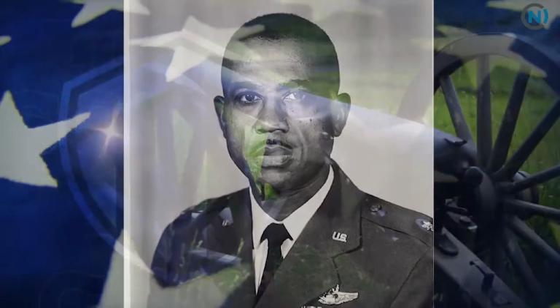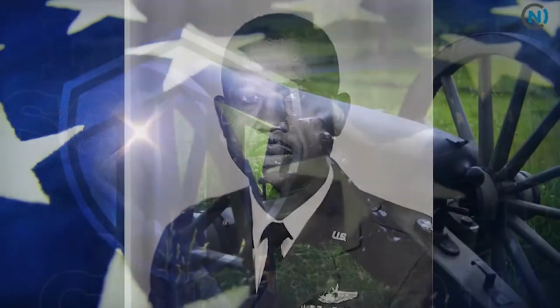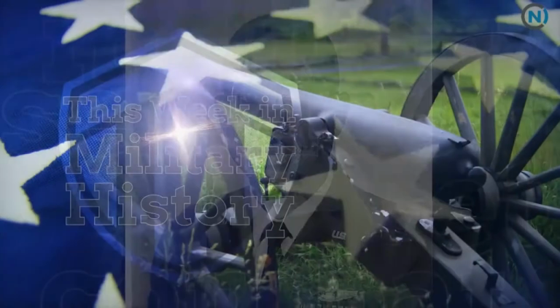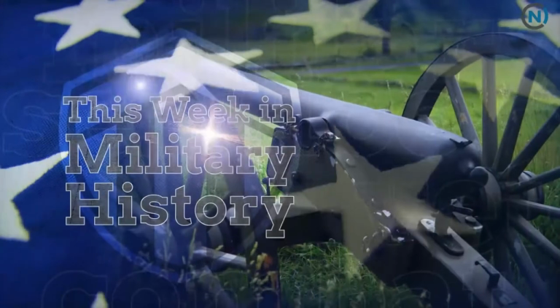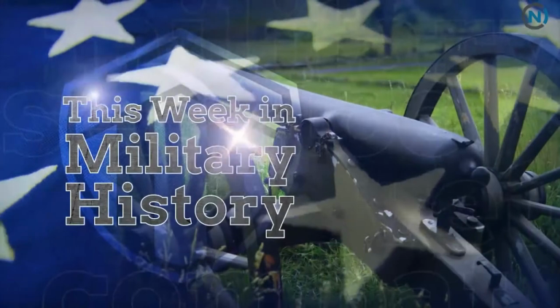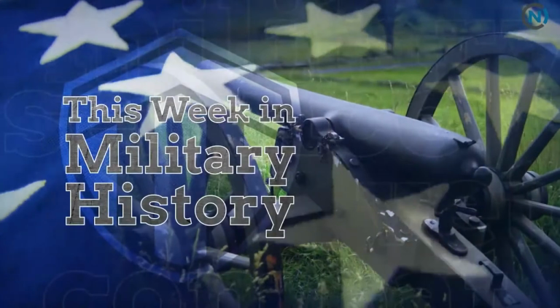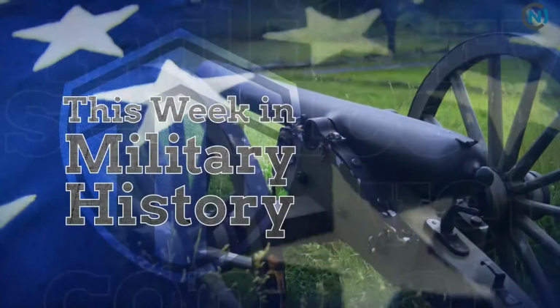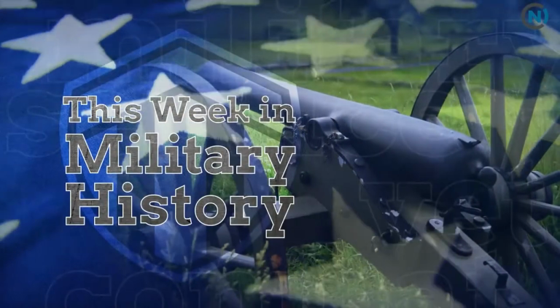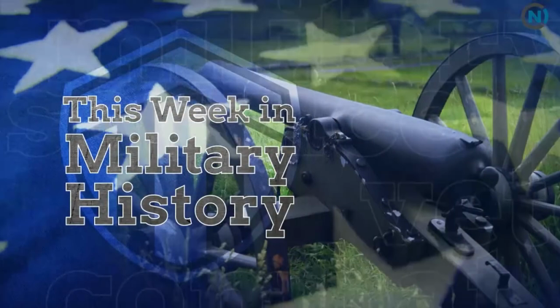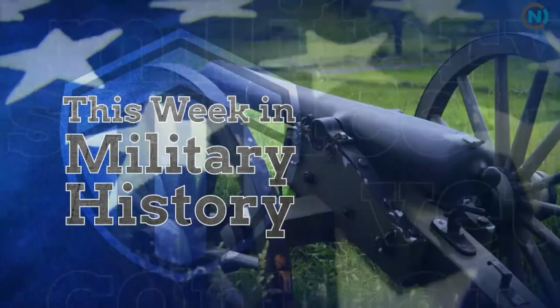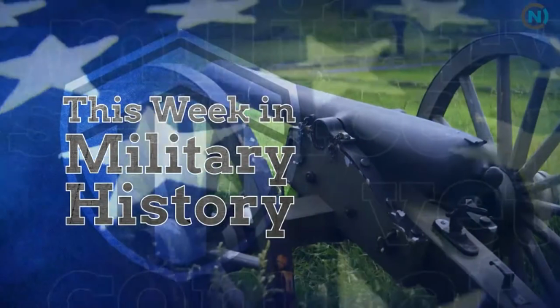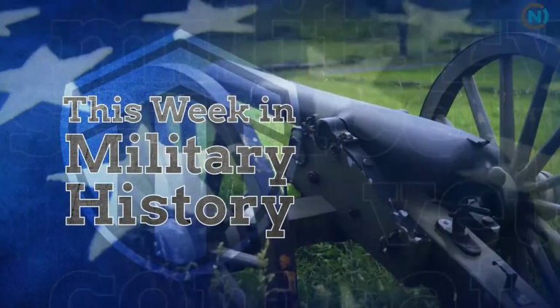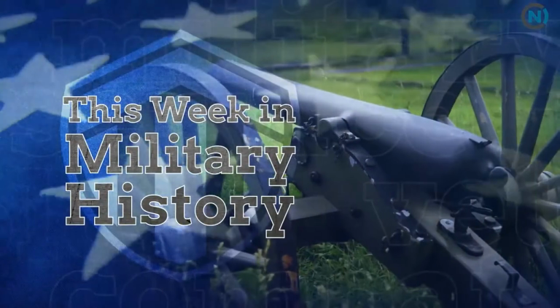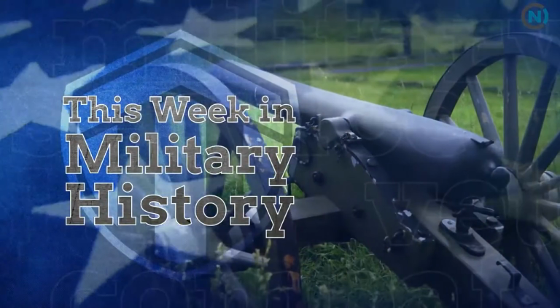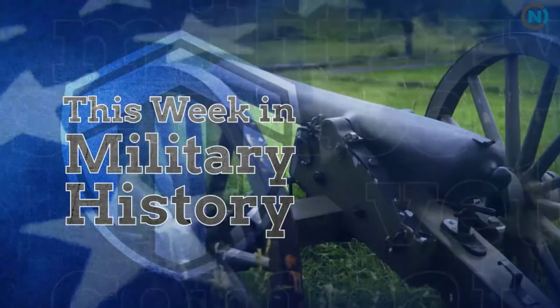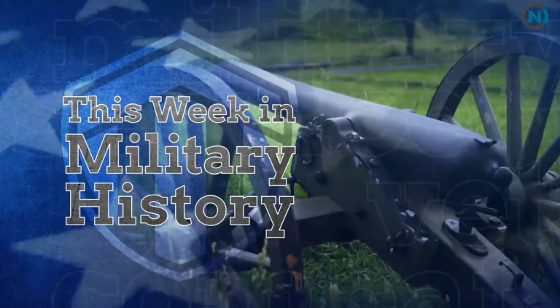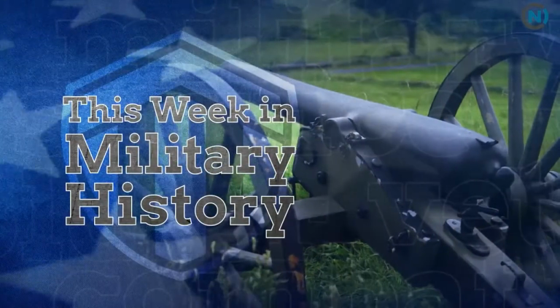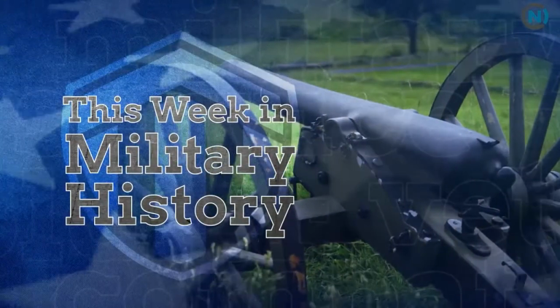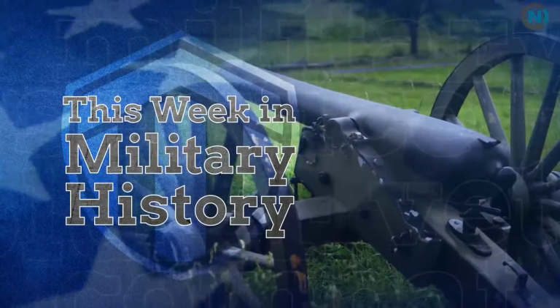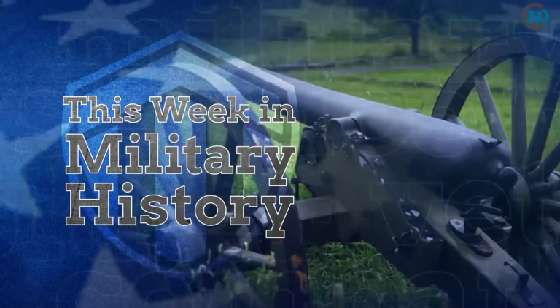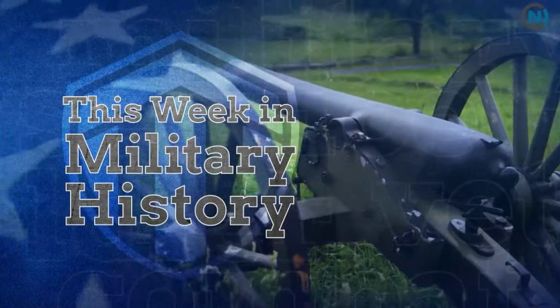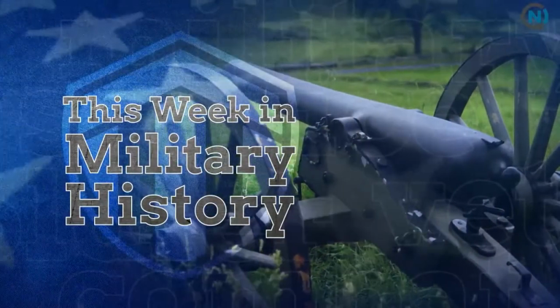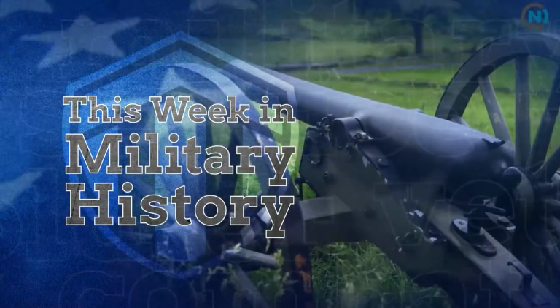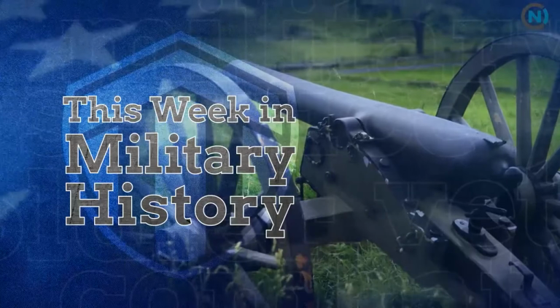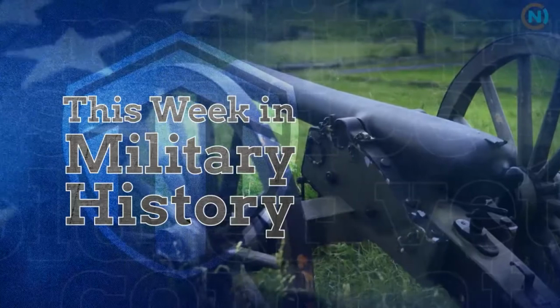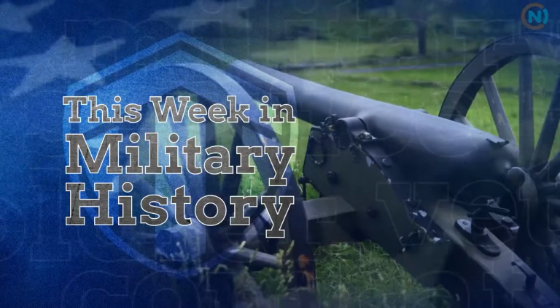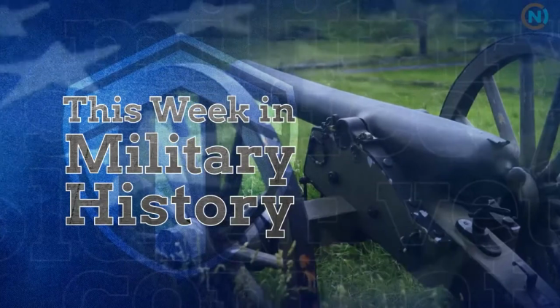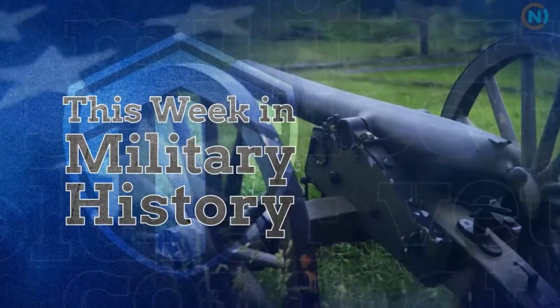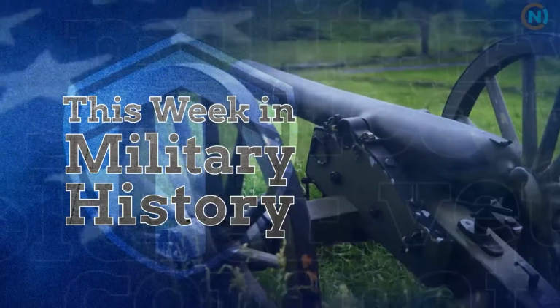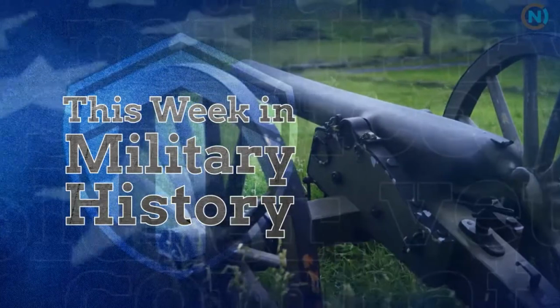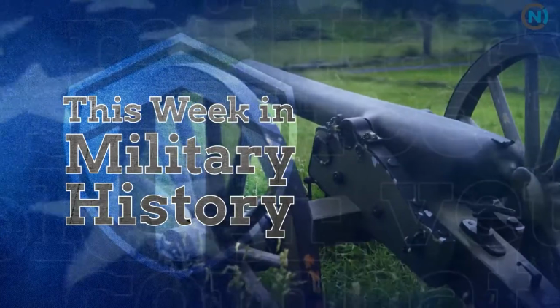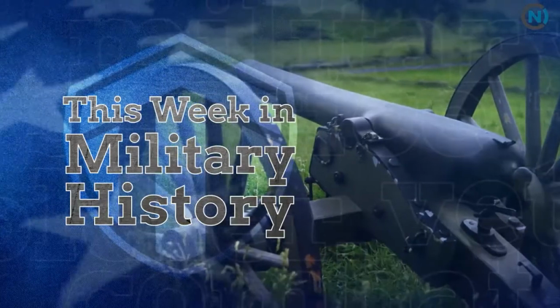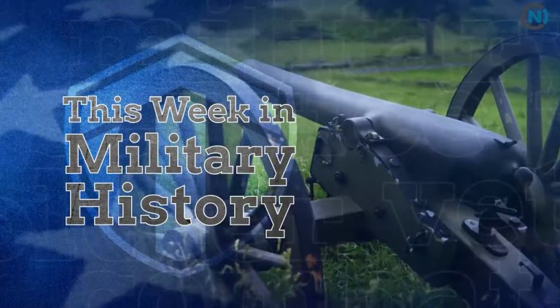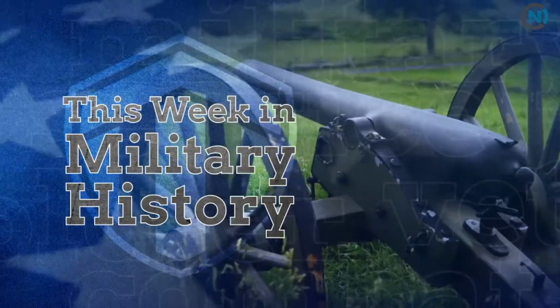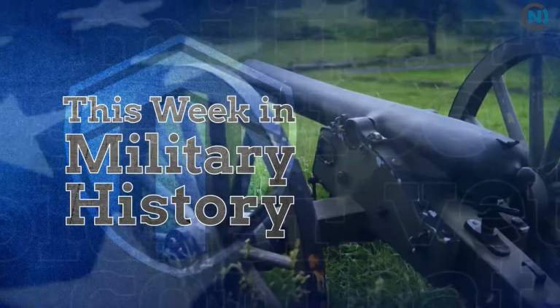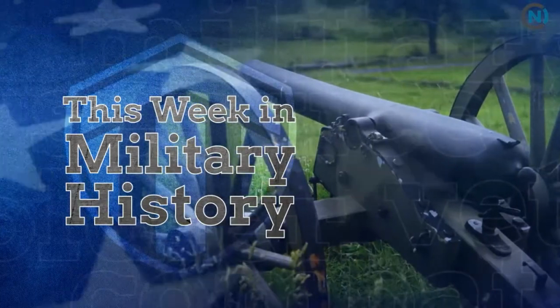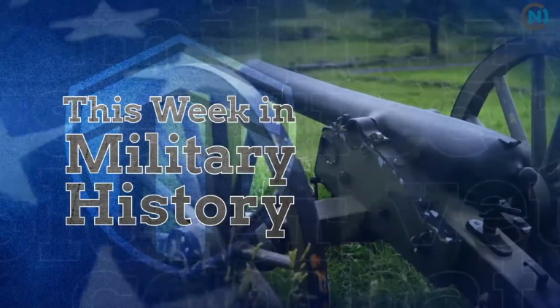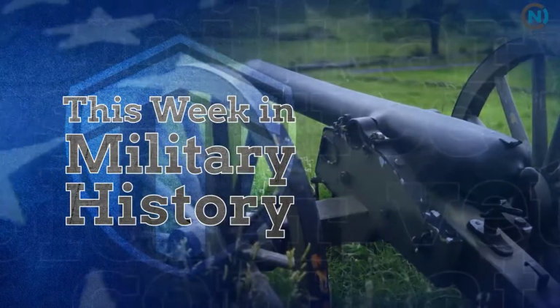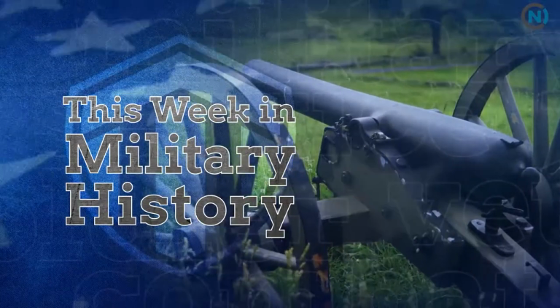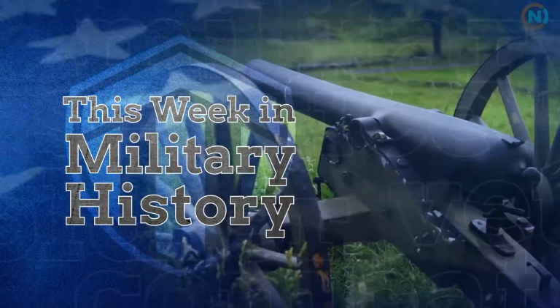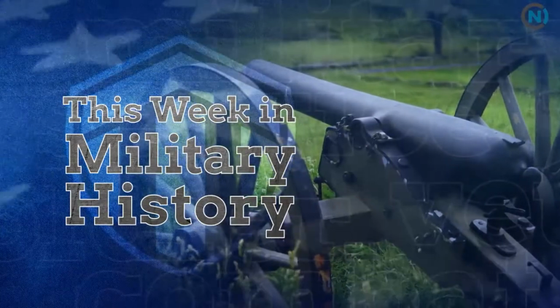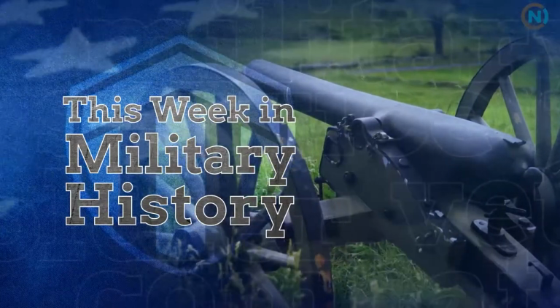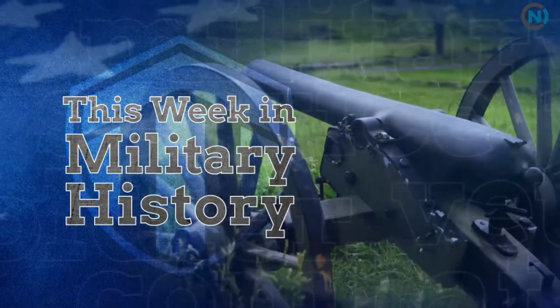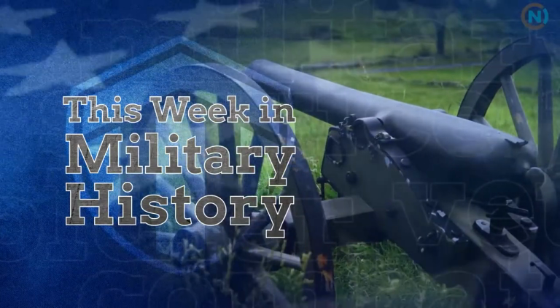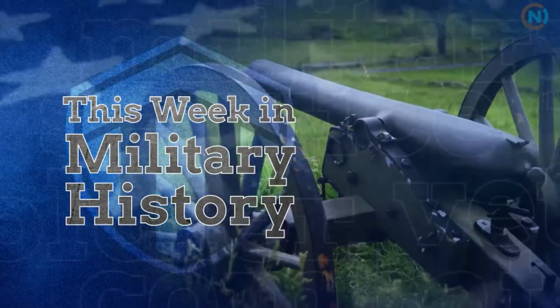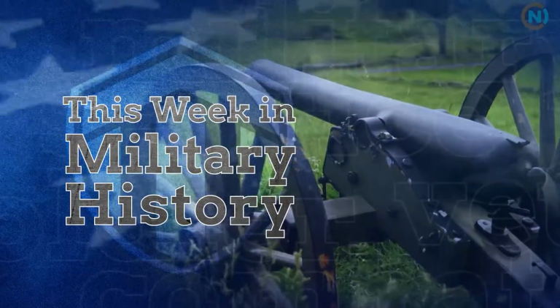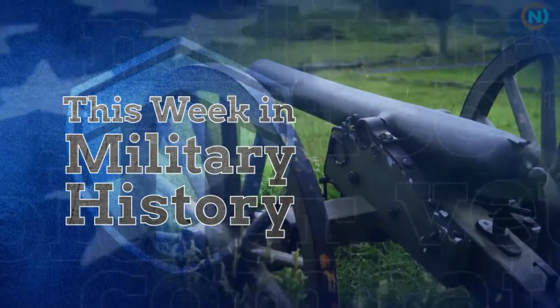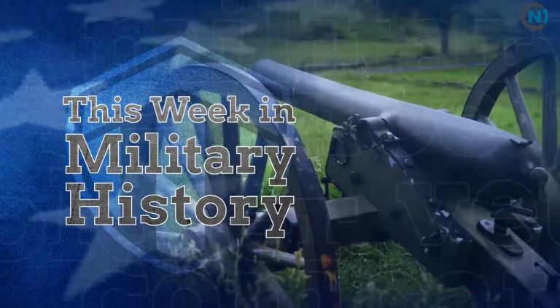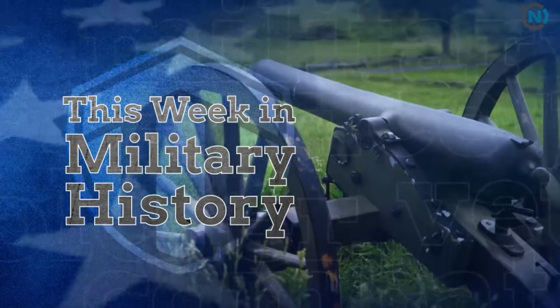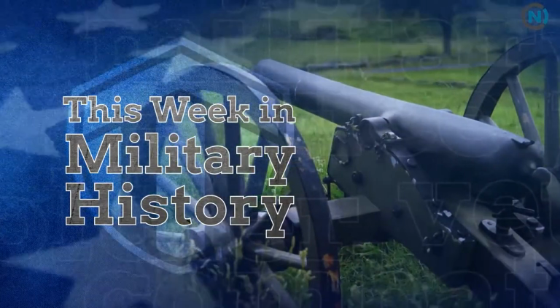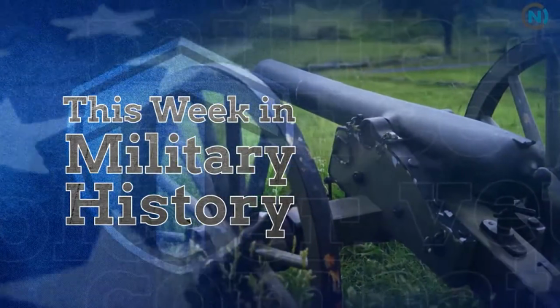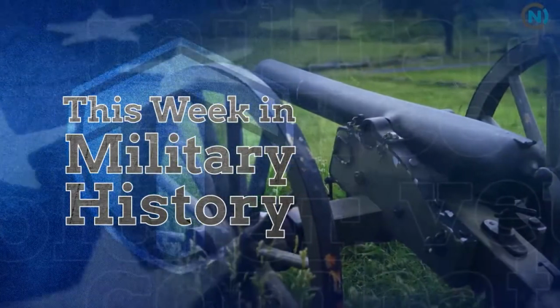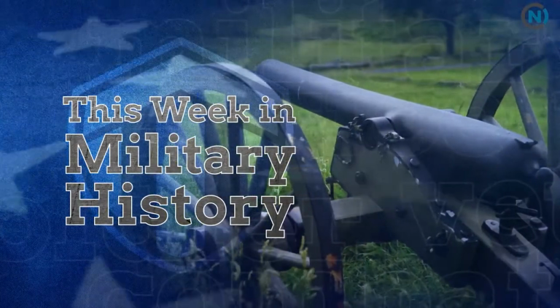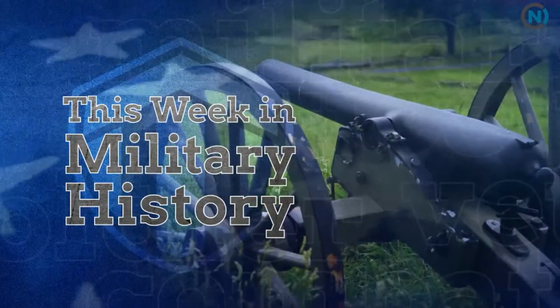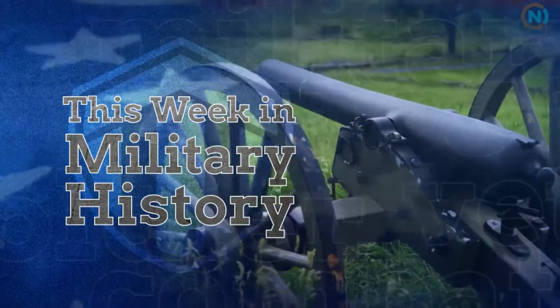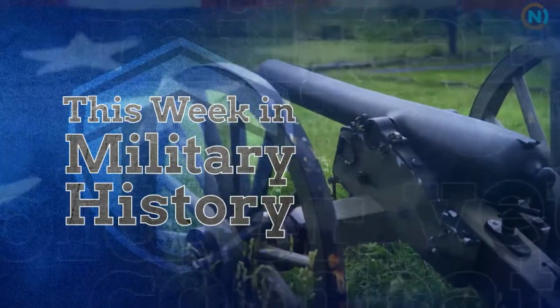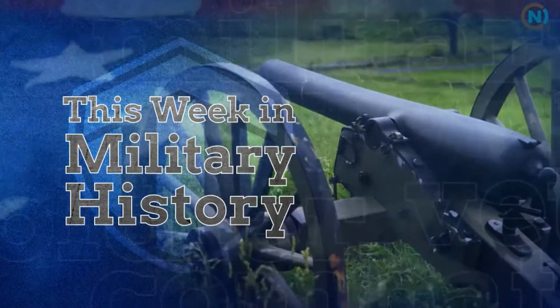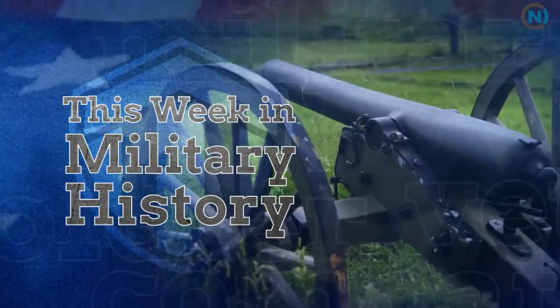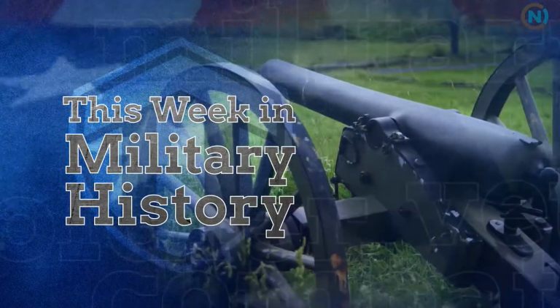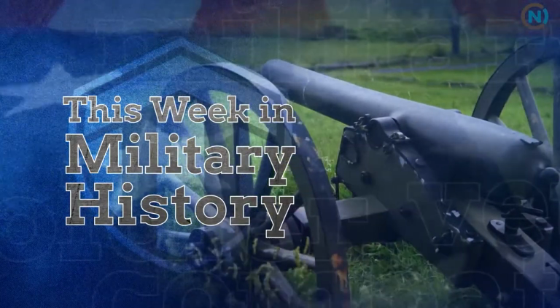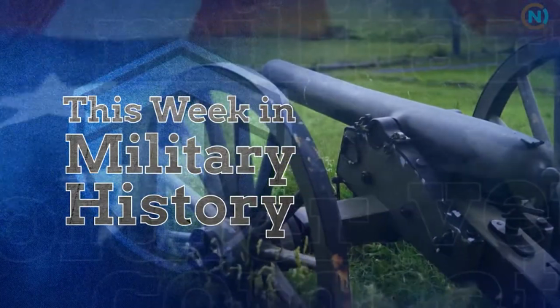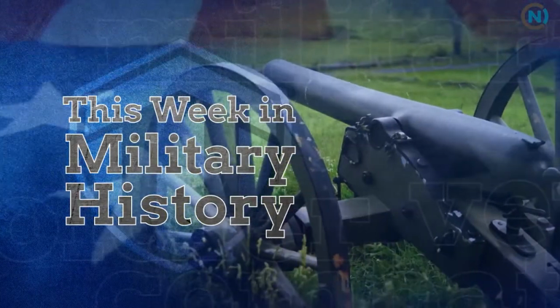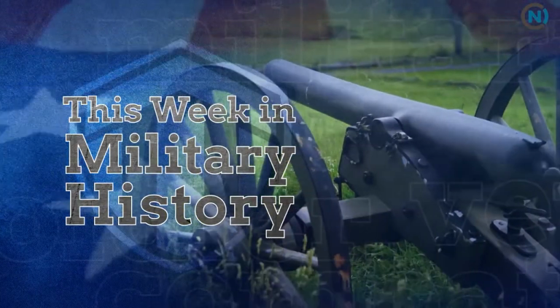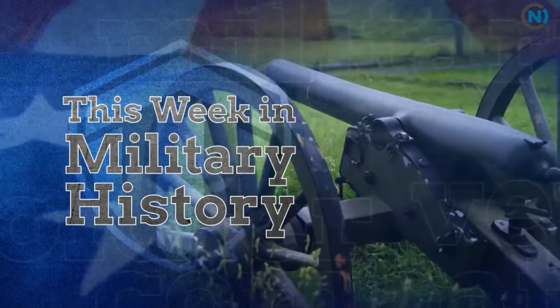America, as well as the world, owes the Tuskegee Airmen quite a debt of gratitude.